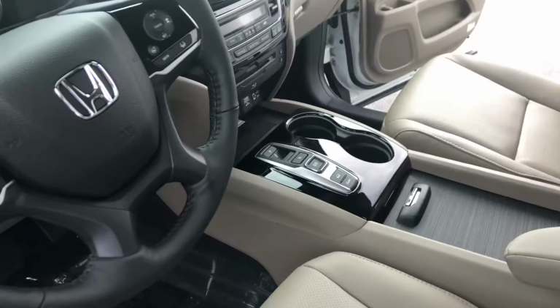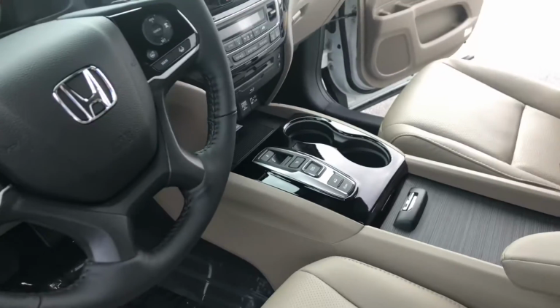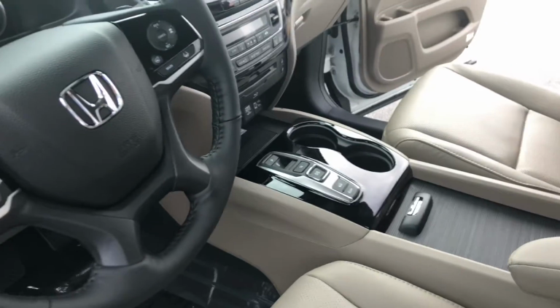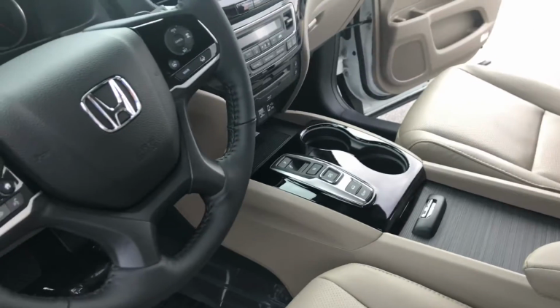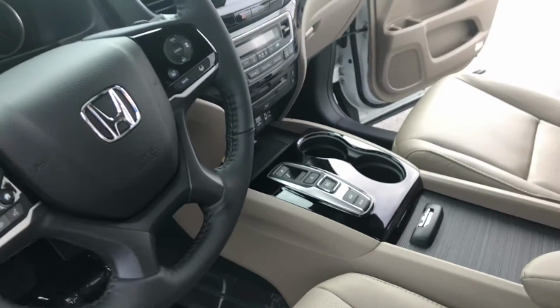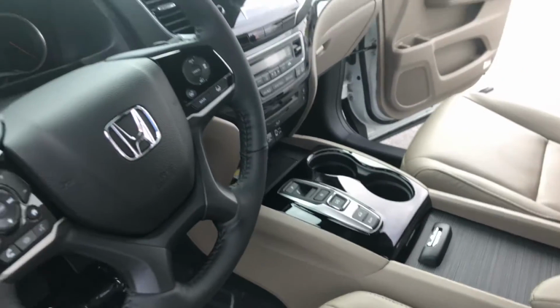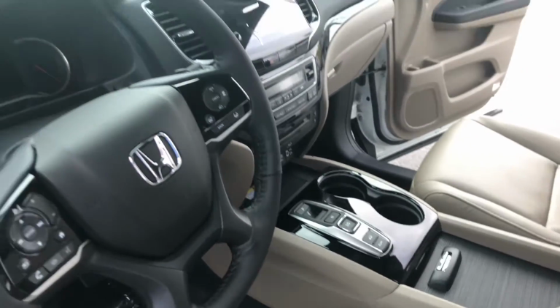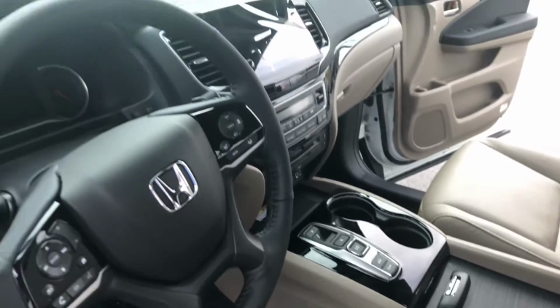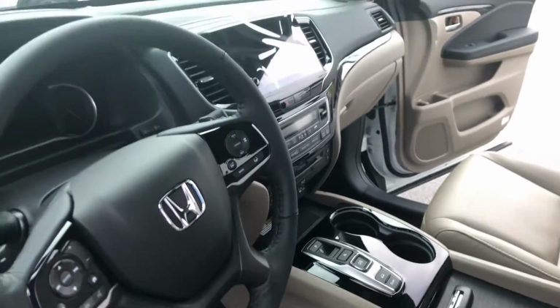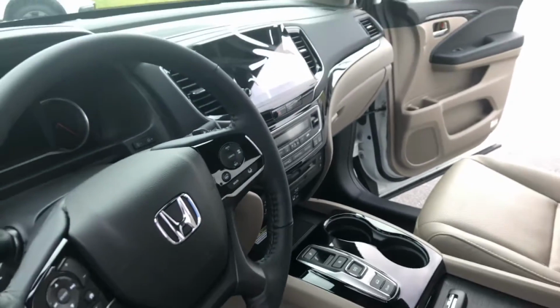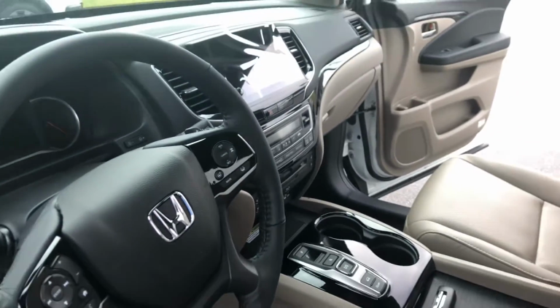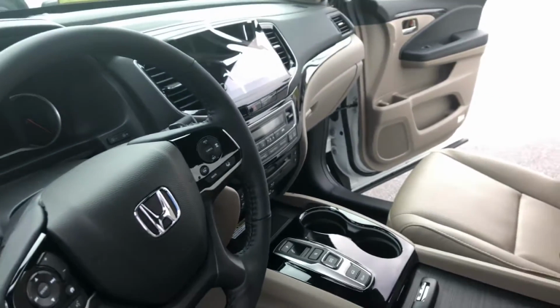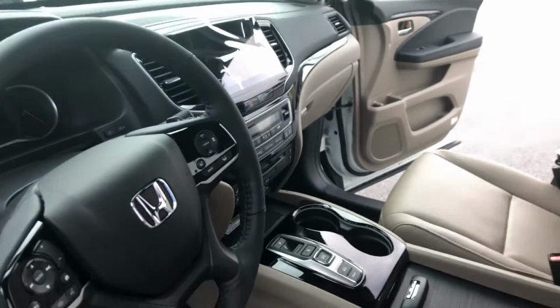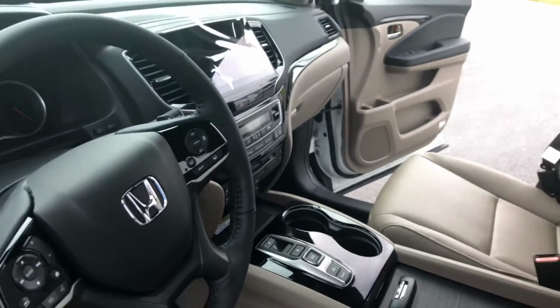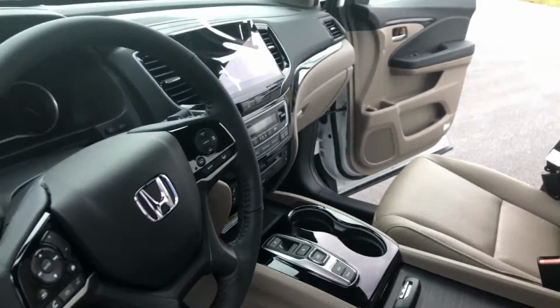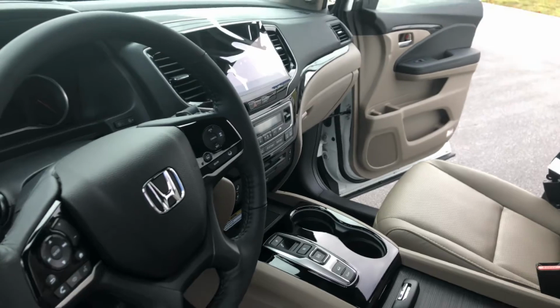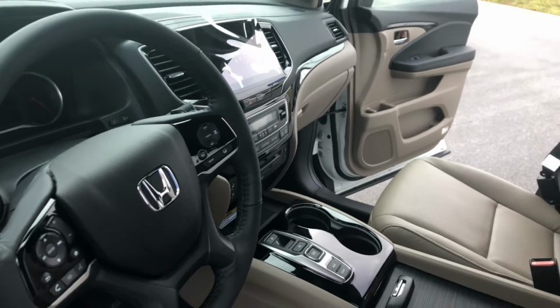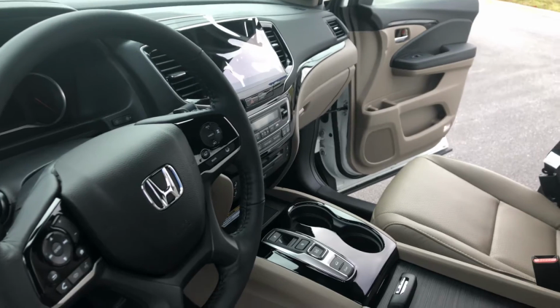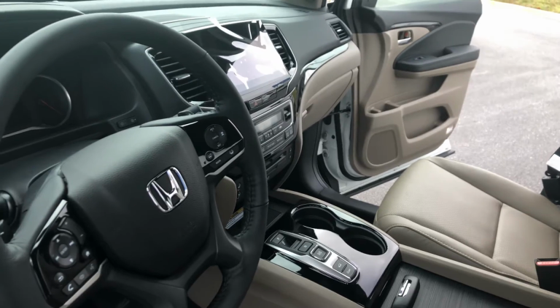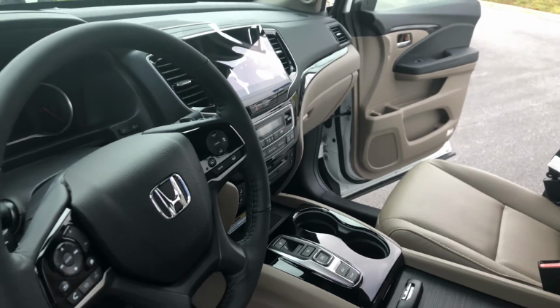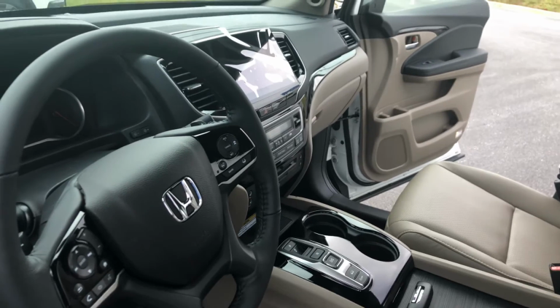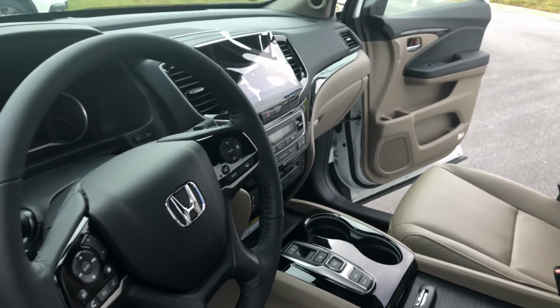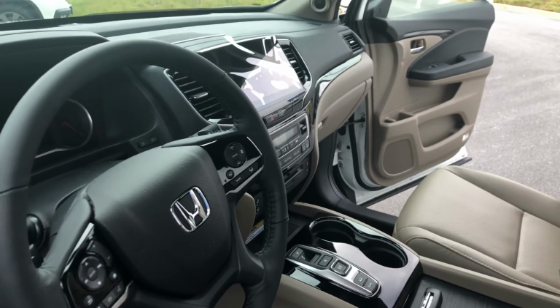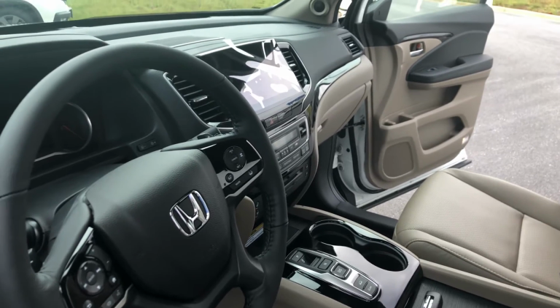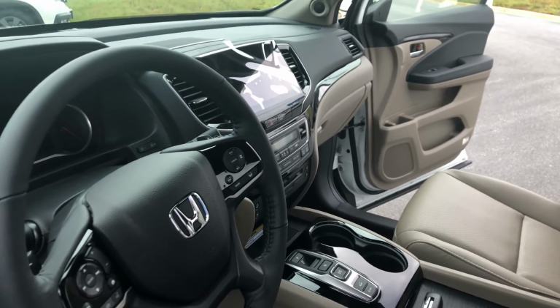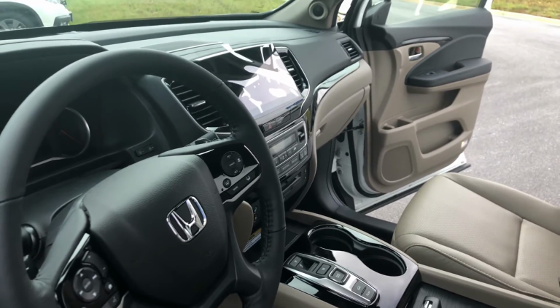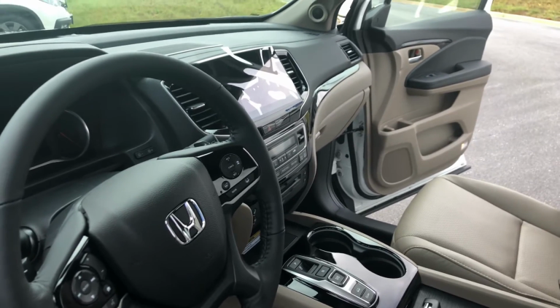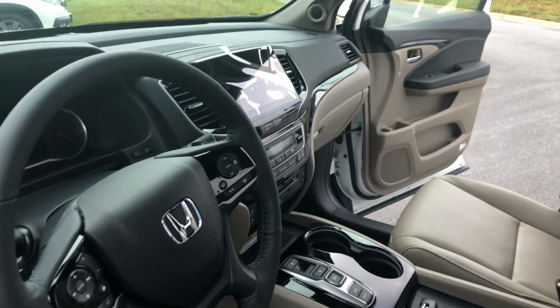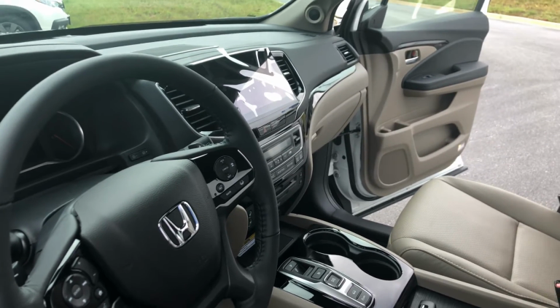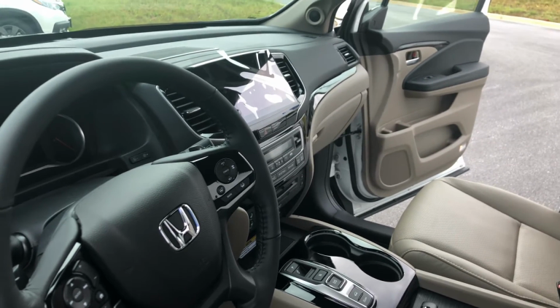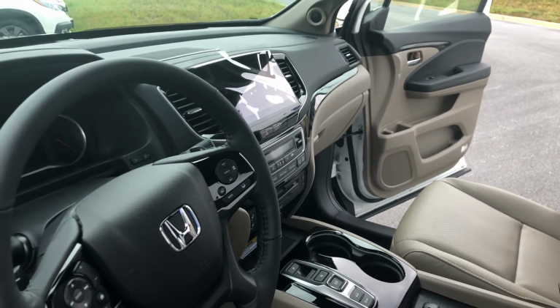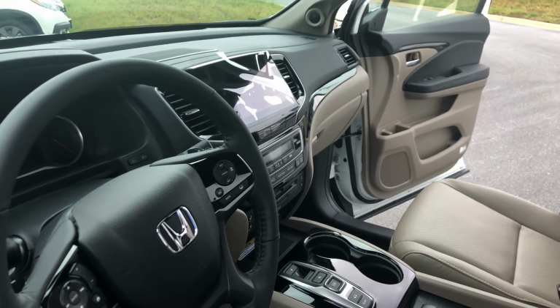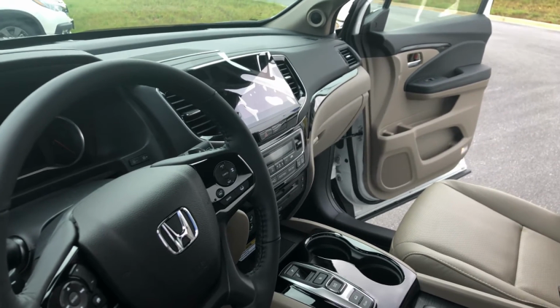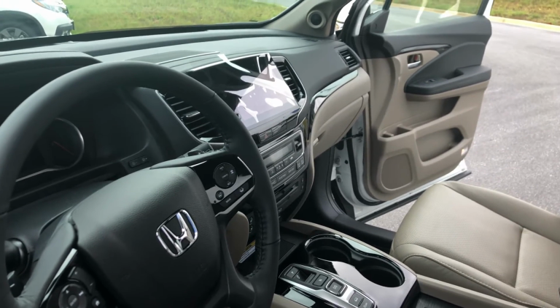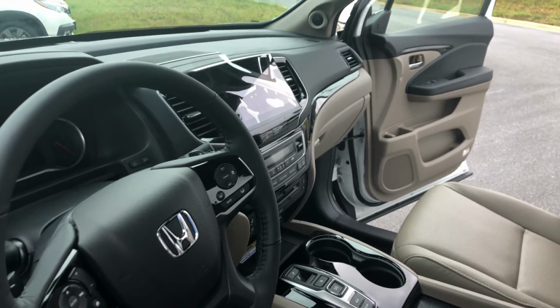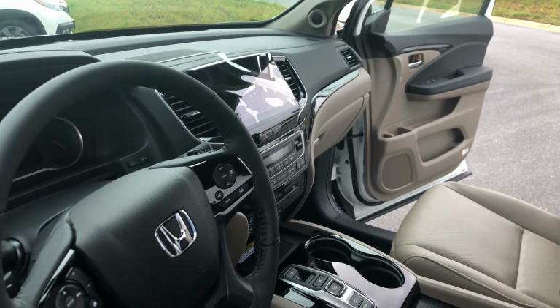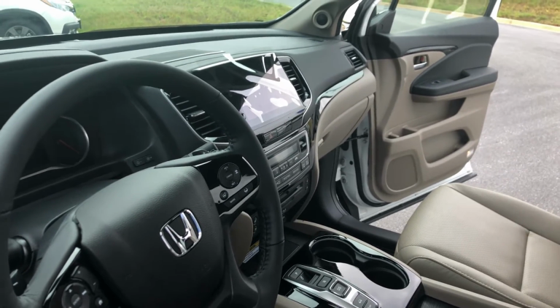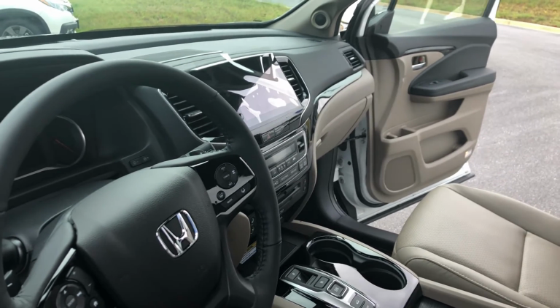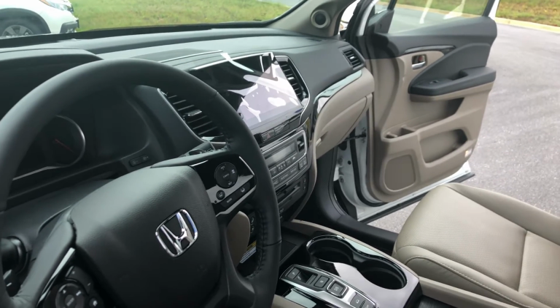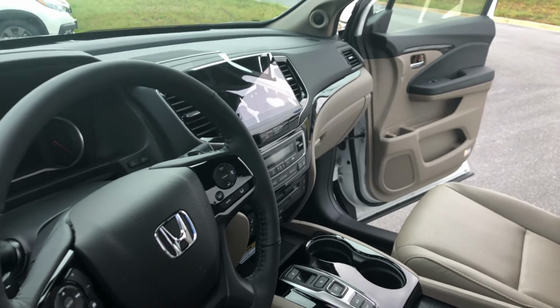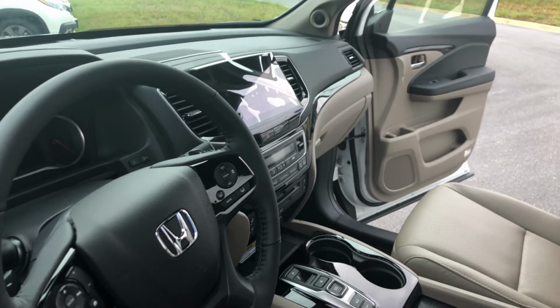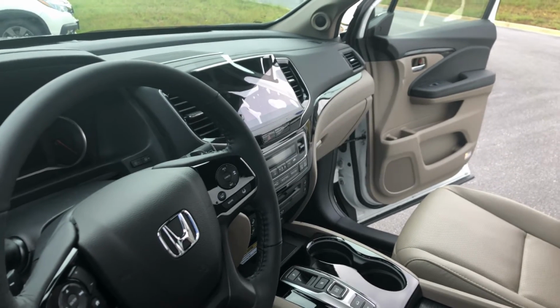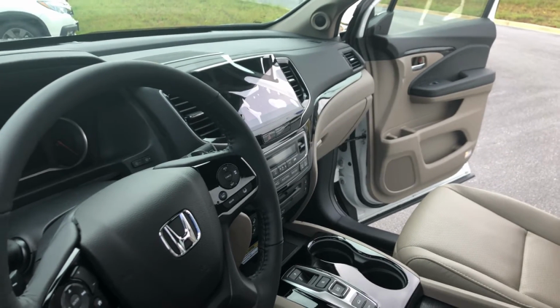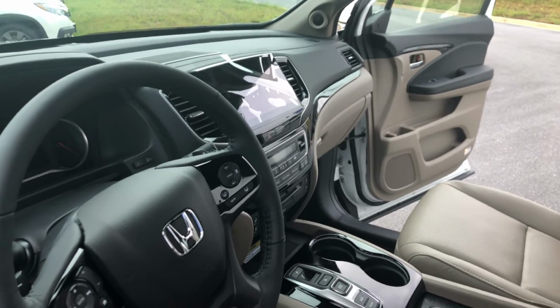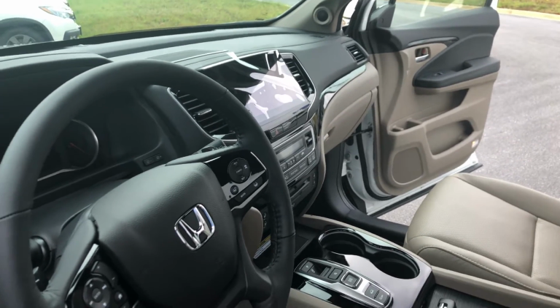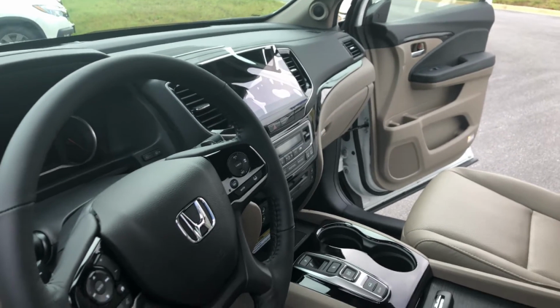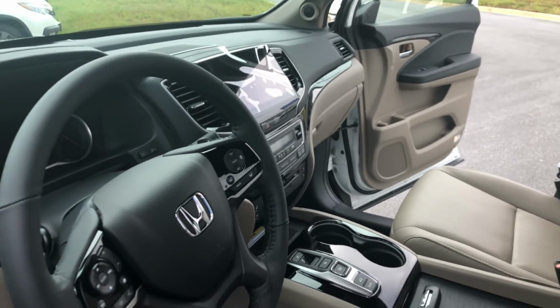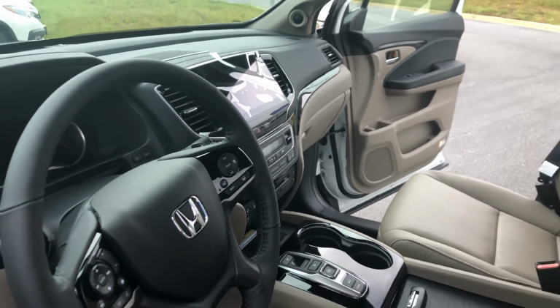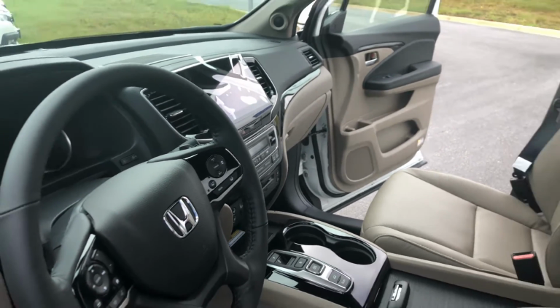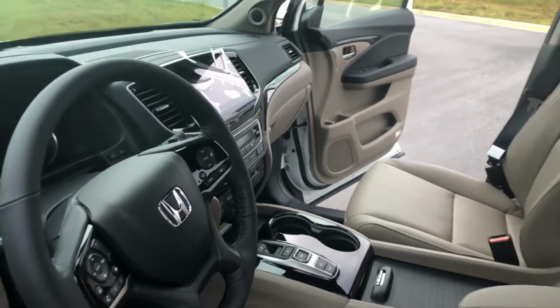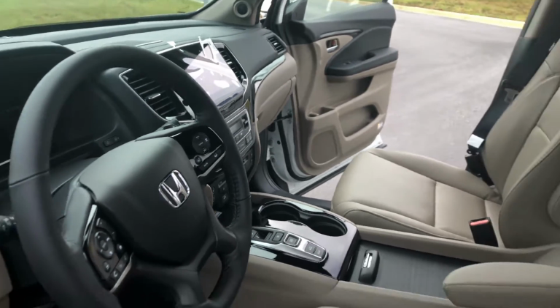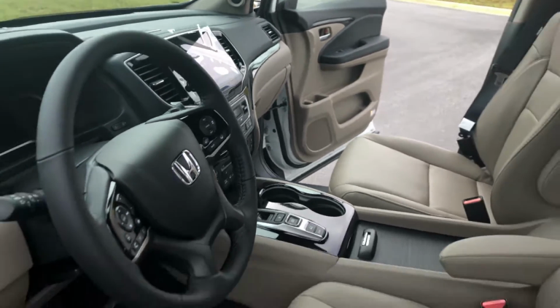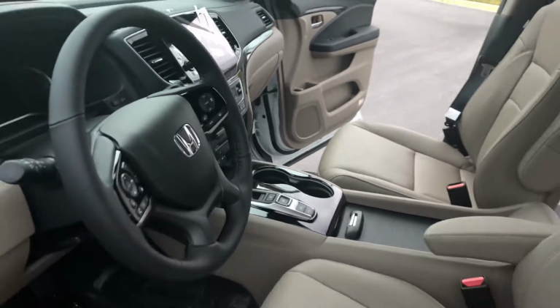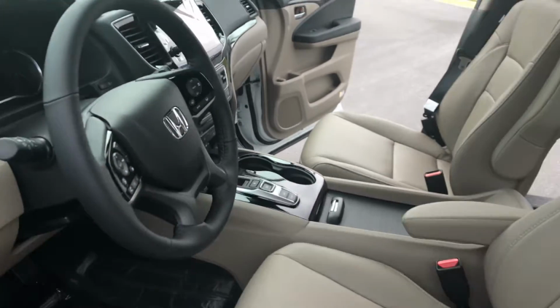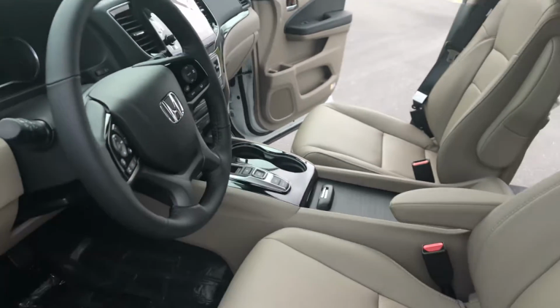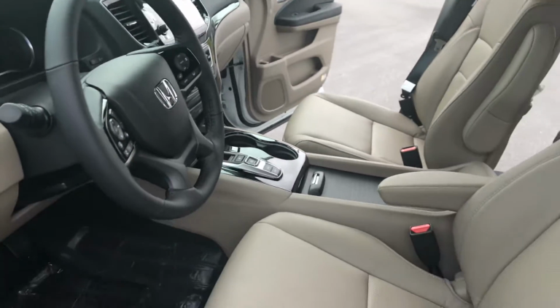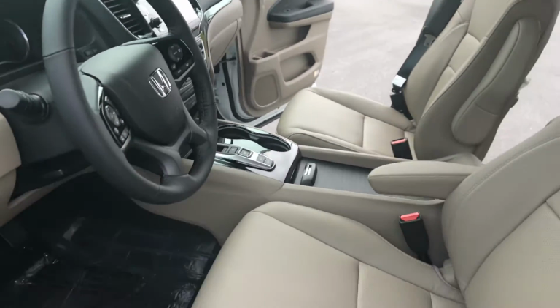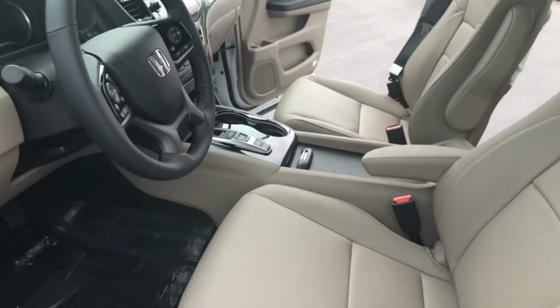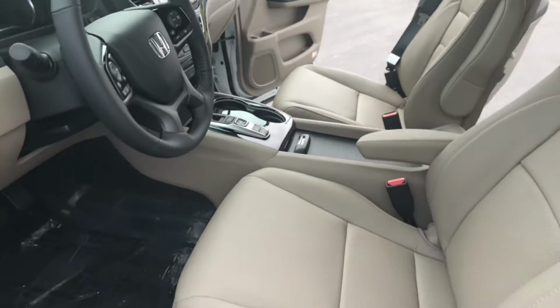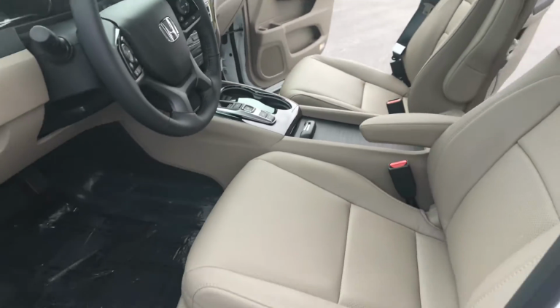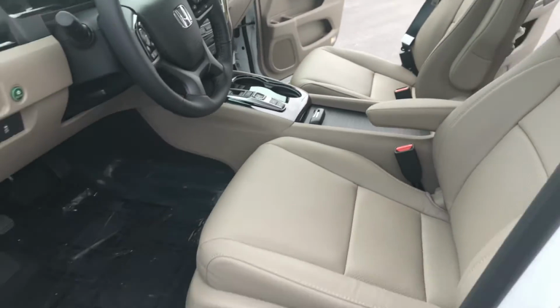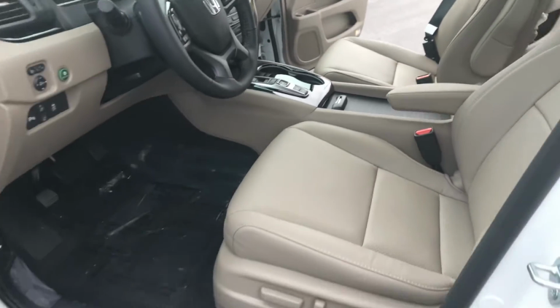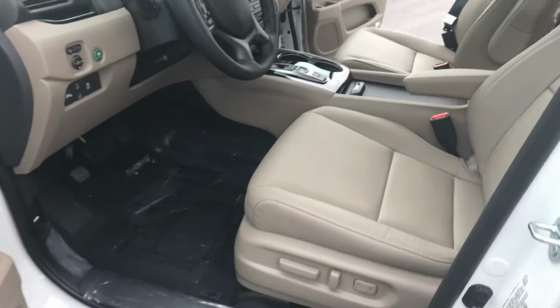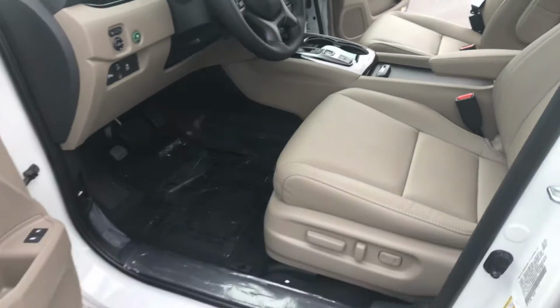Push button transmission, in-dash Garmin navigation, Apple CarPlay, and Android Auto as well.